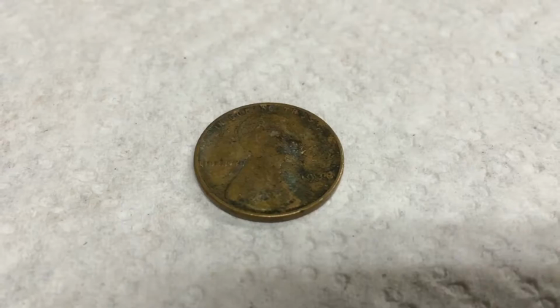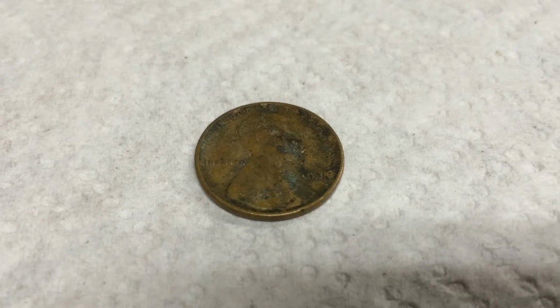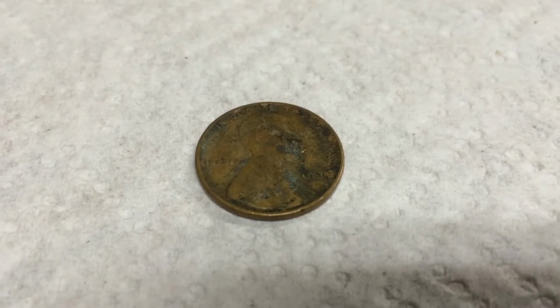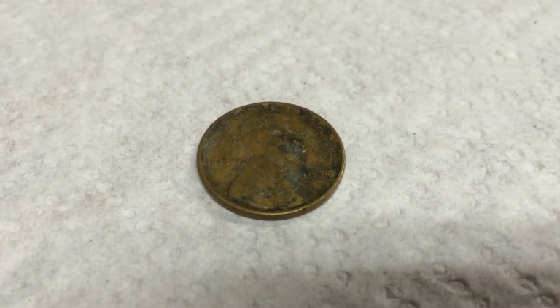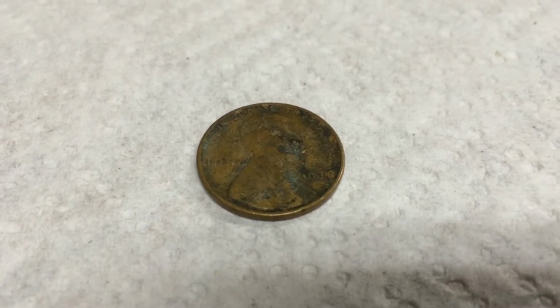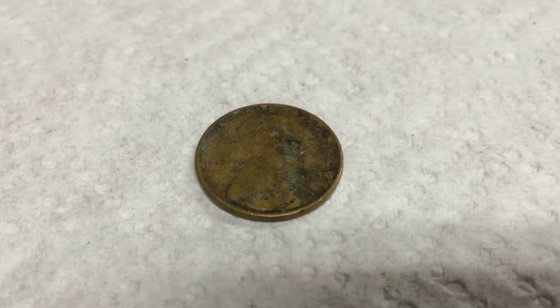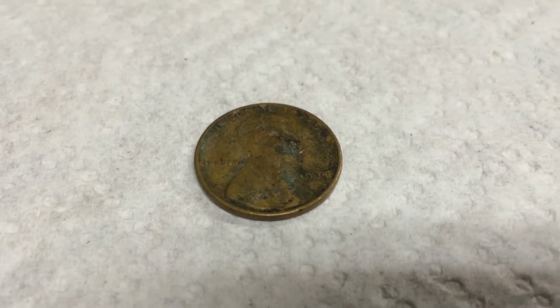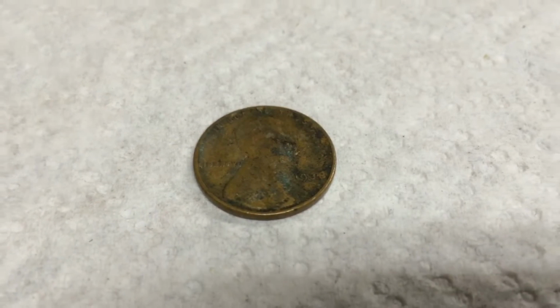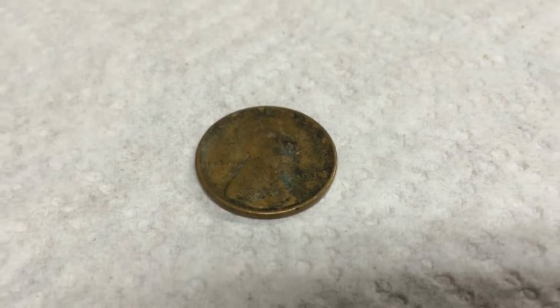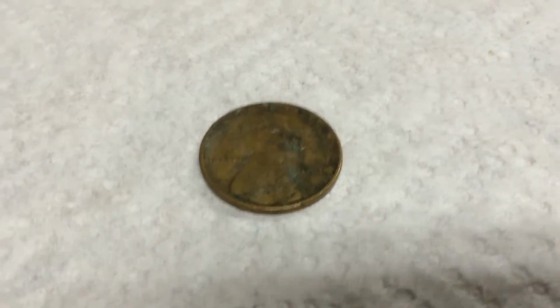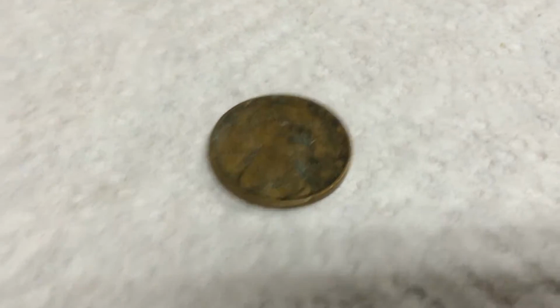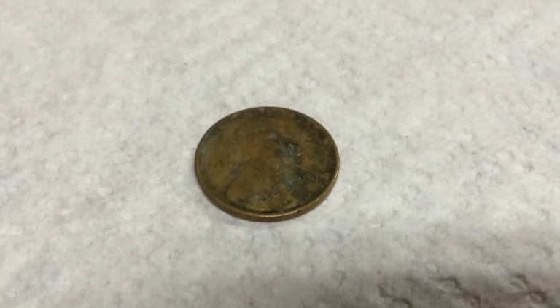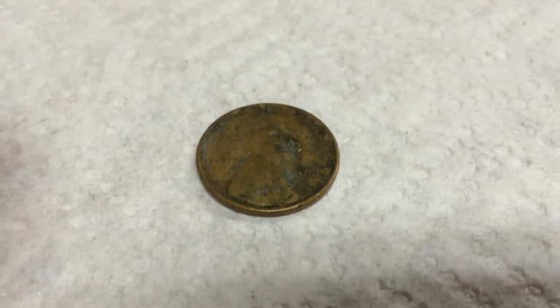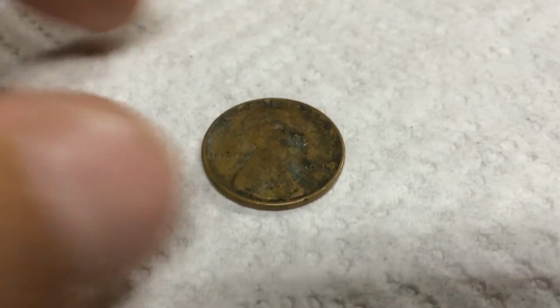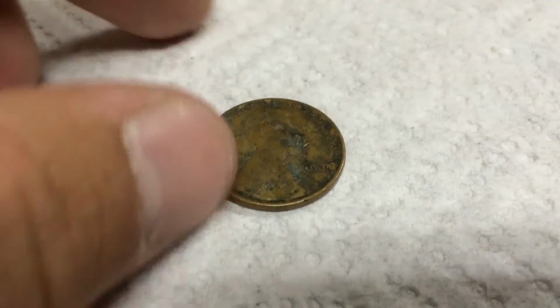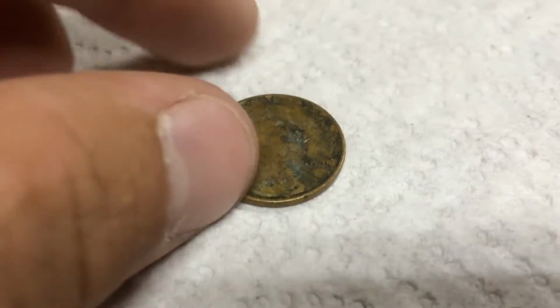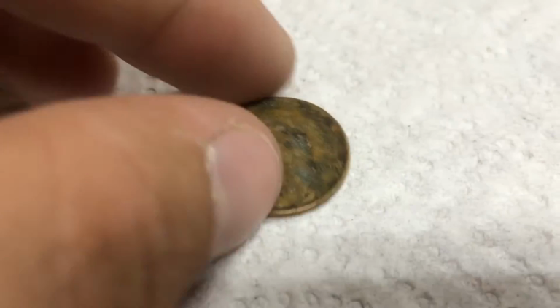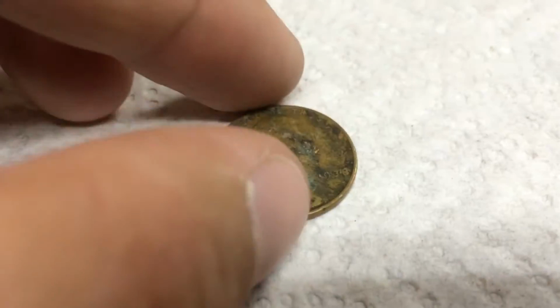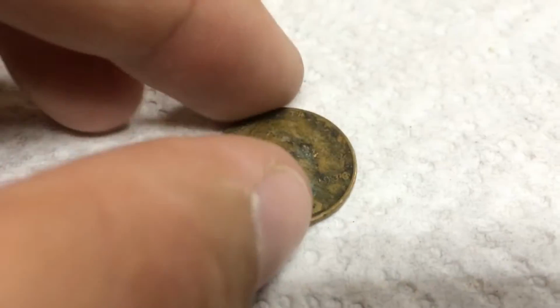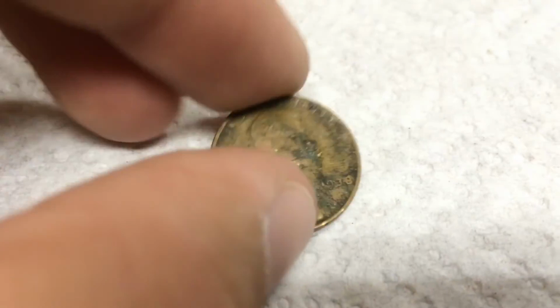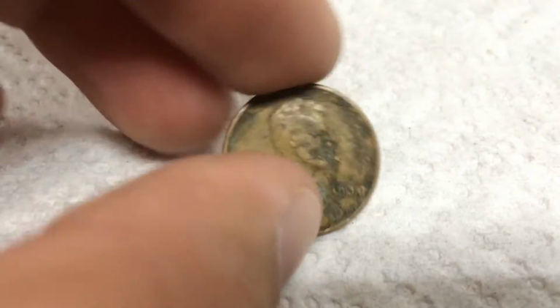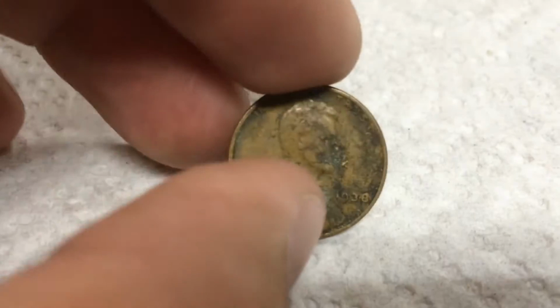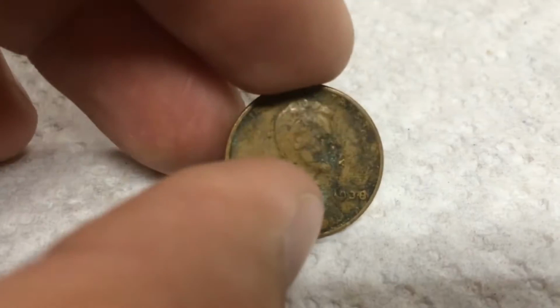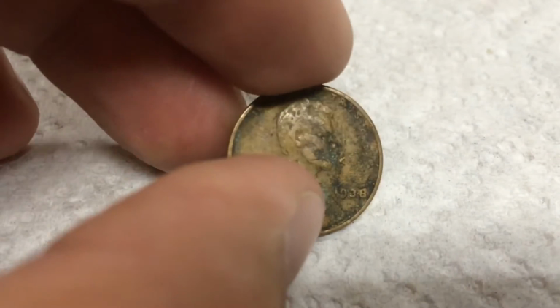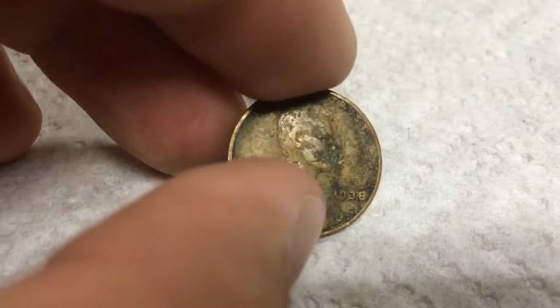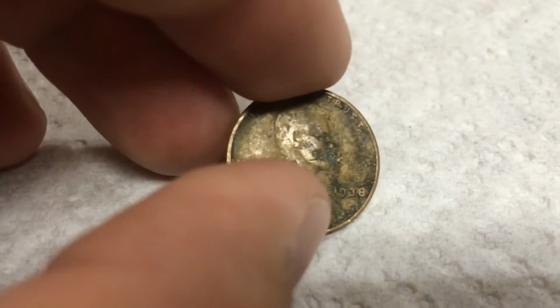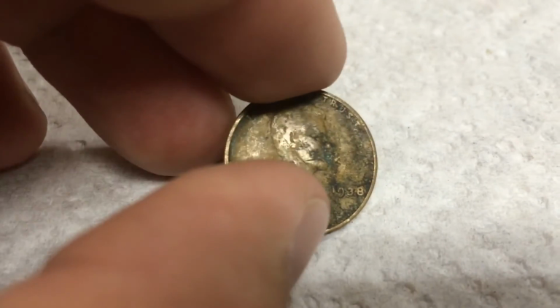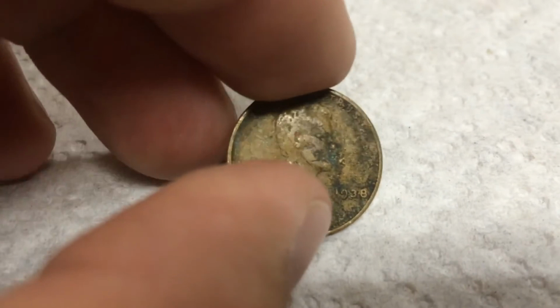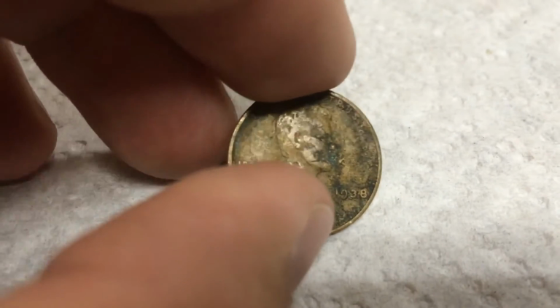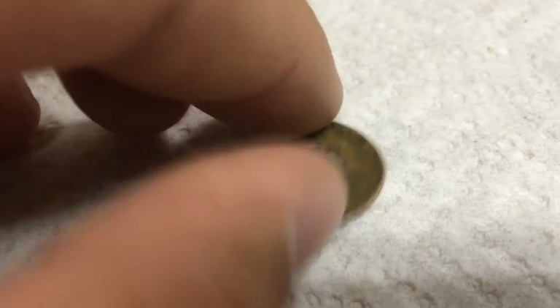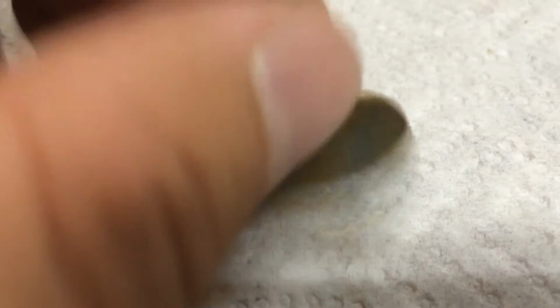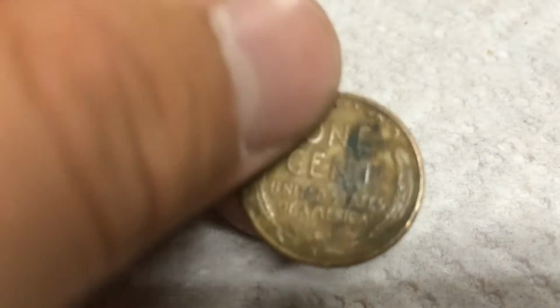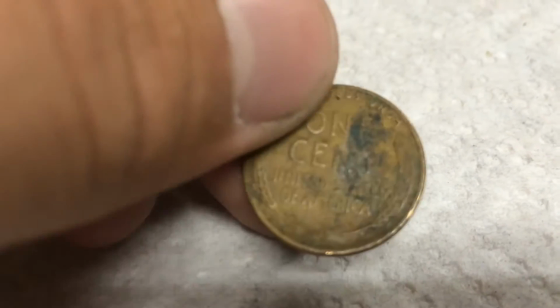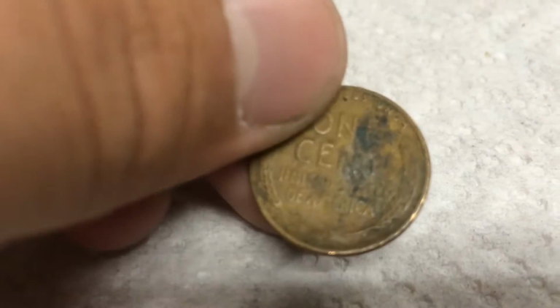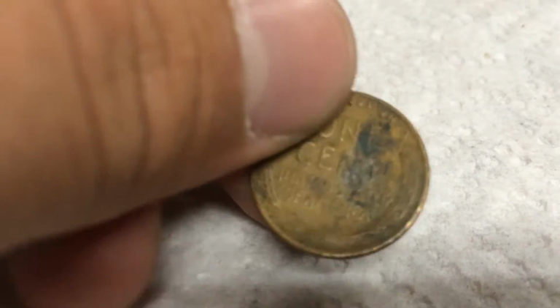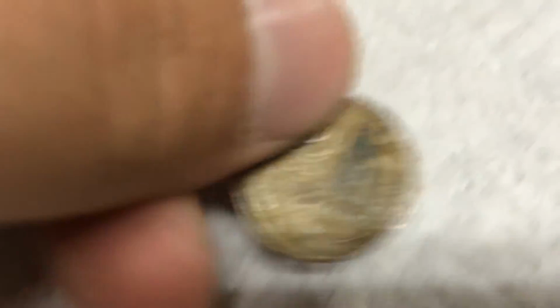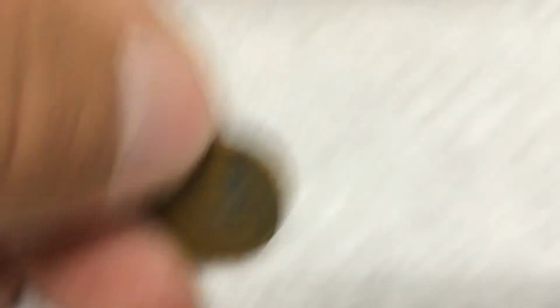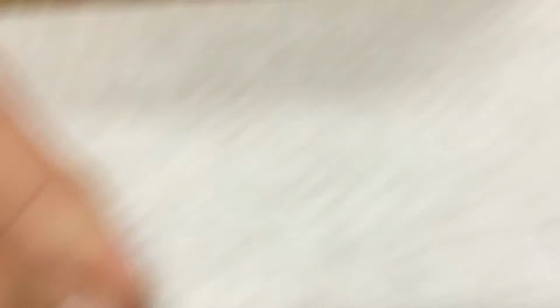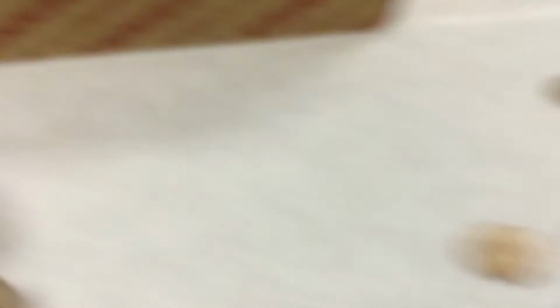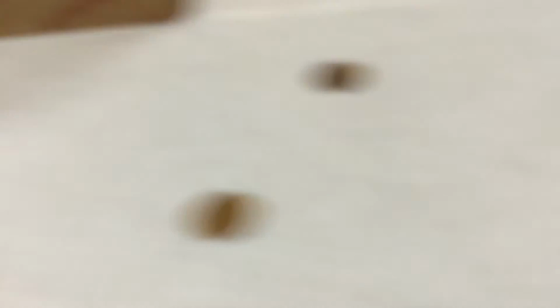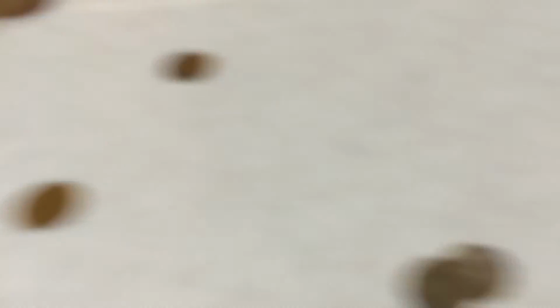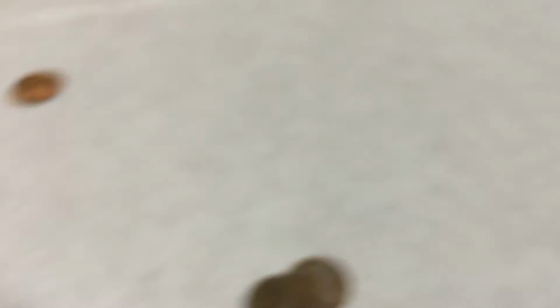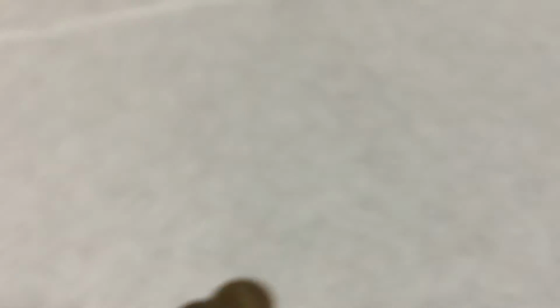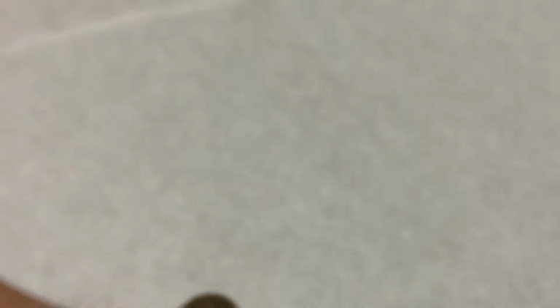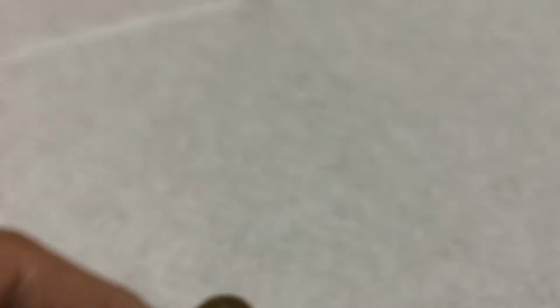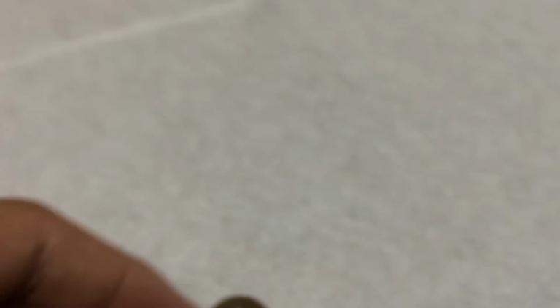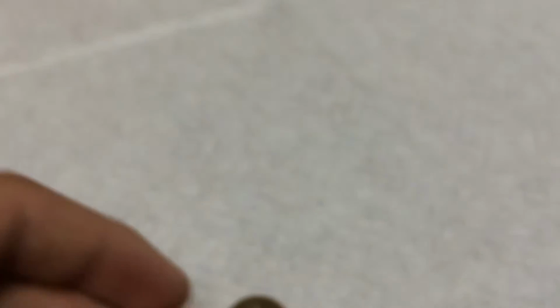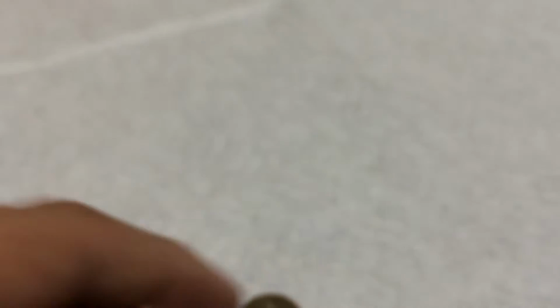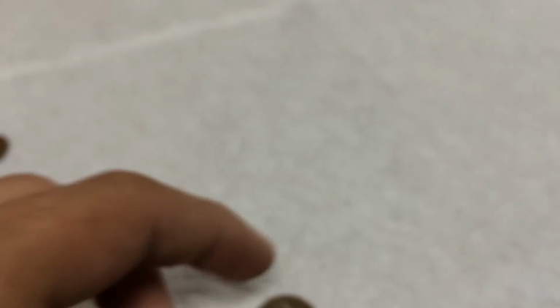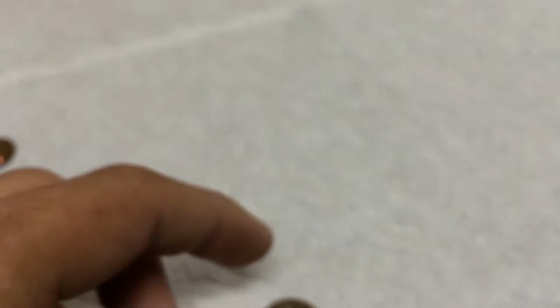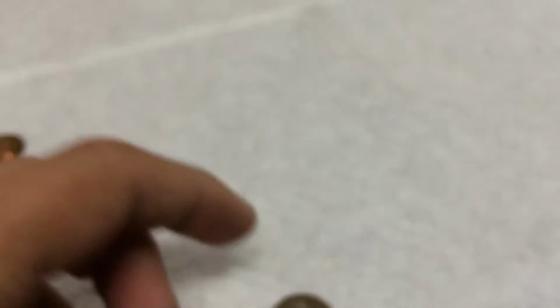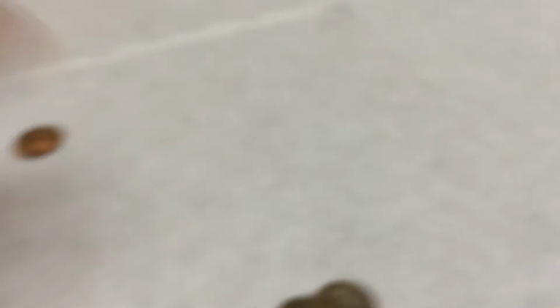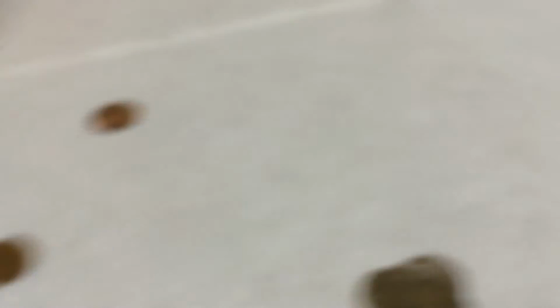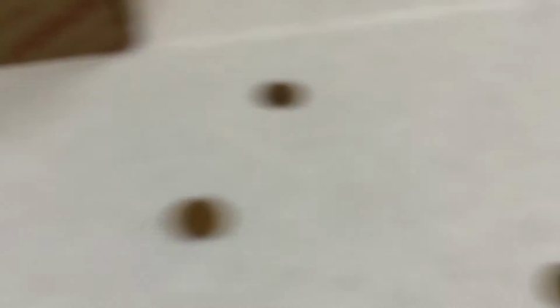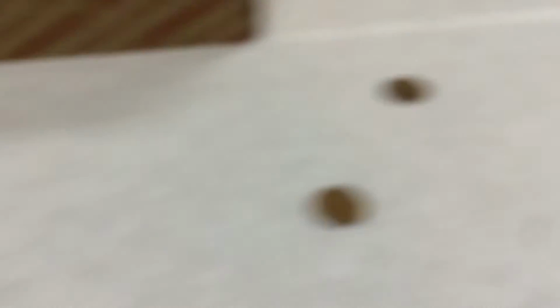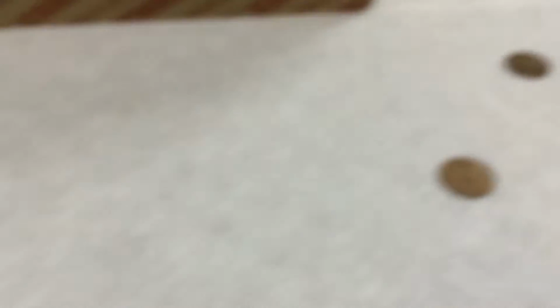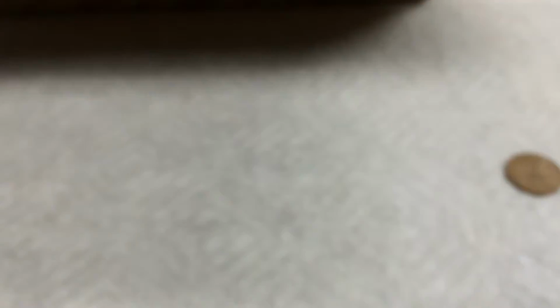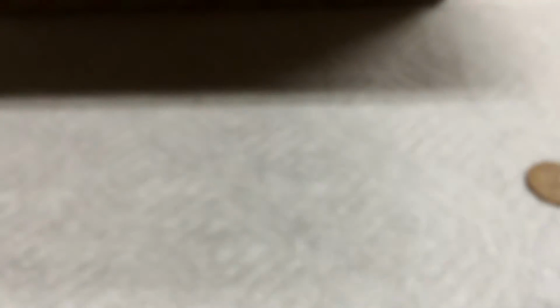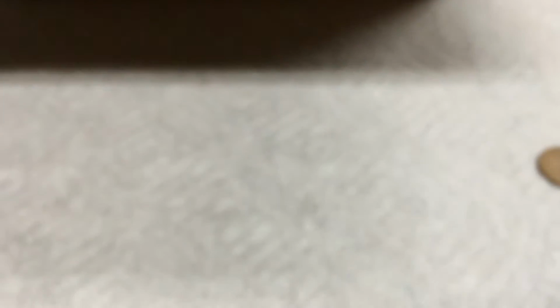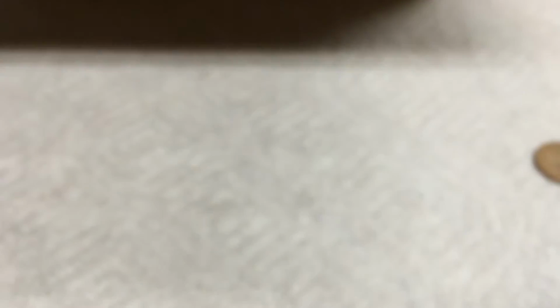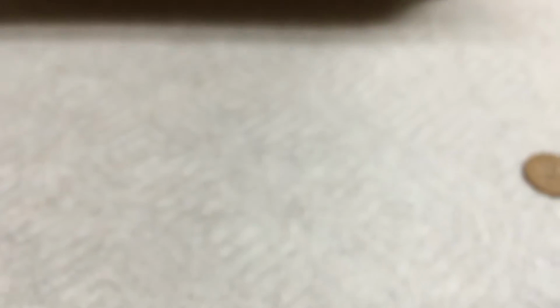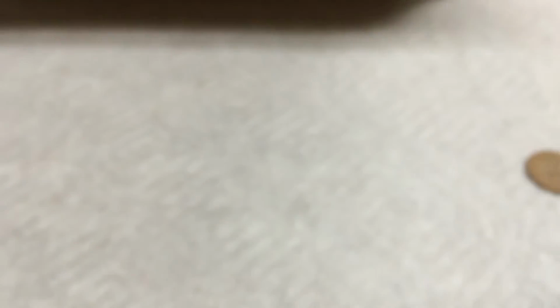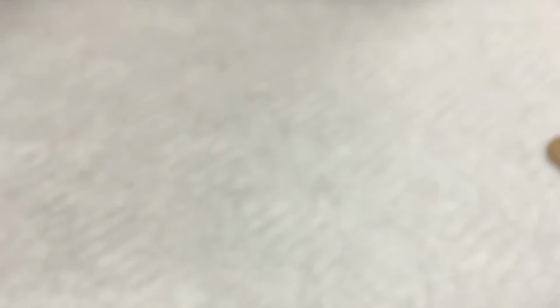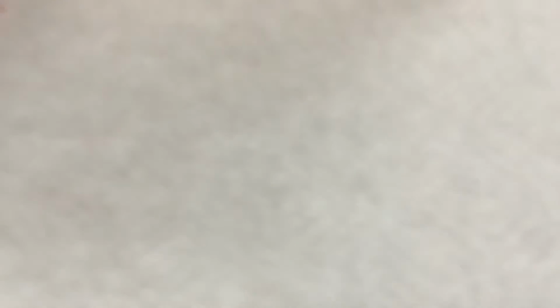Next roll, we have another wheat — it's an old one, 1938 Plain. So that's three wheats, and on to the next.